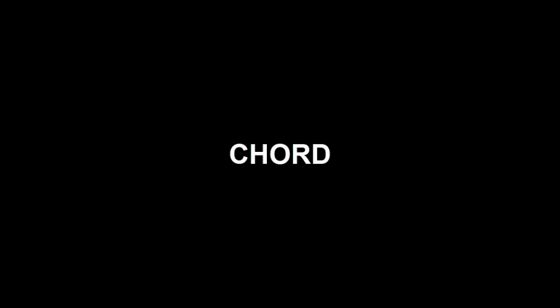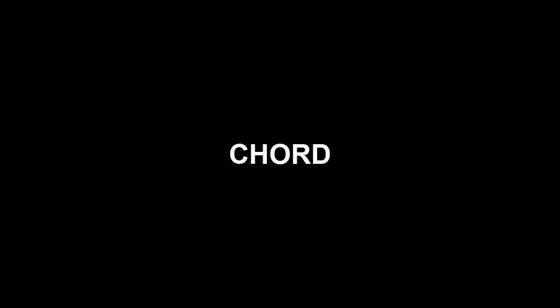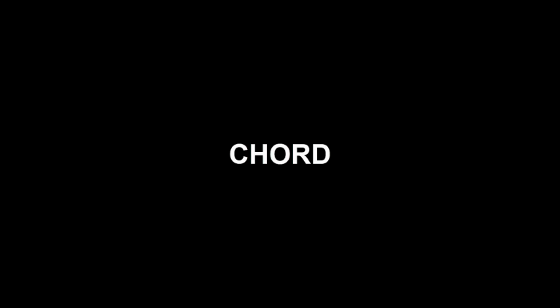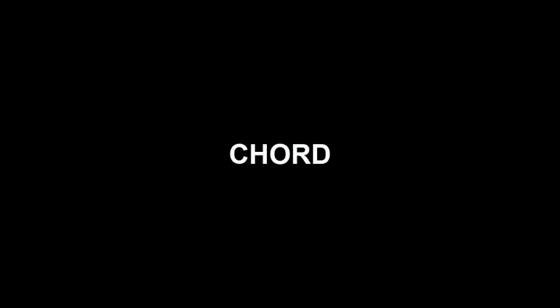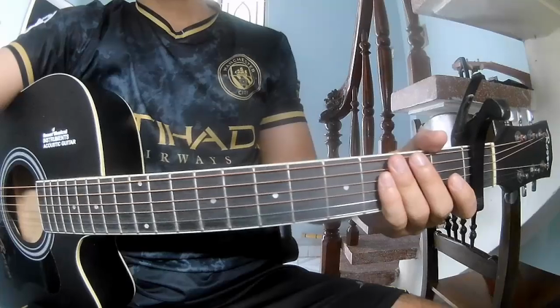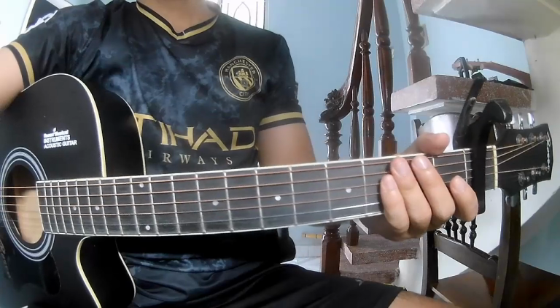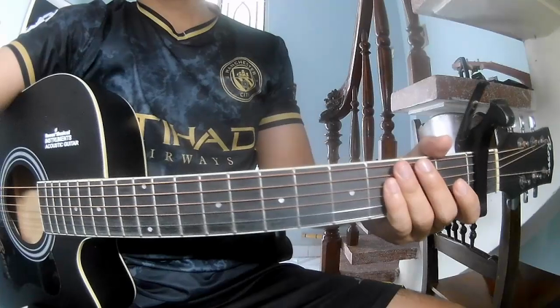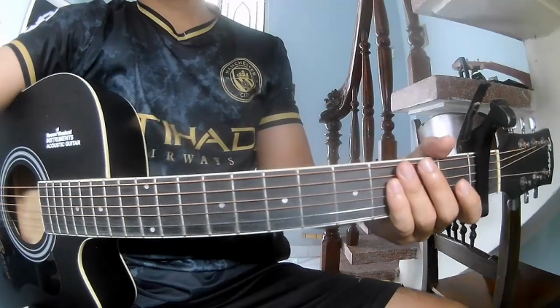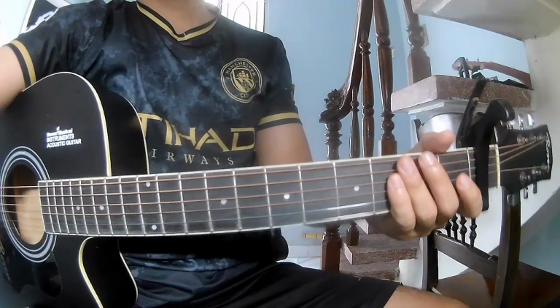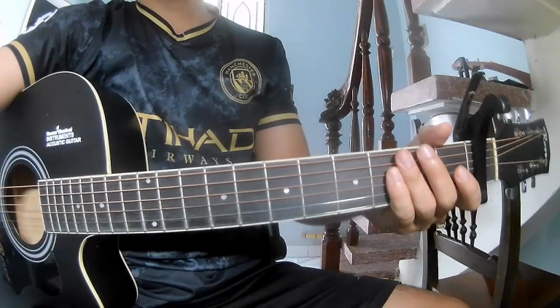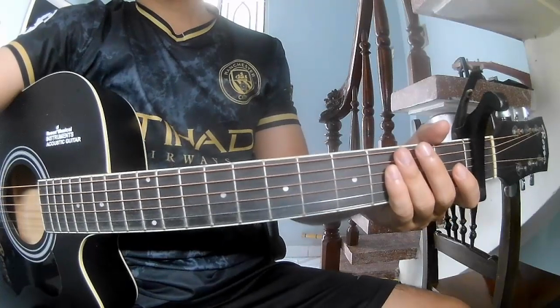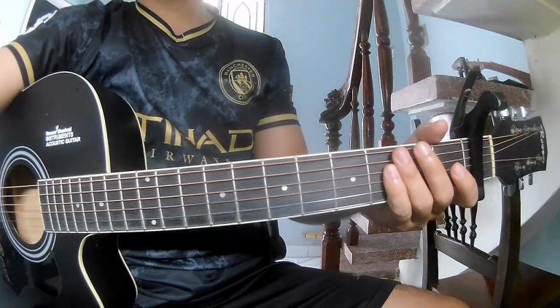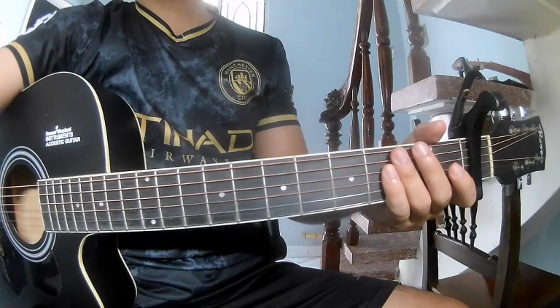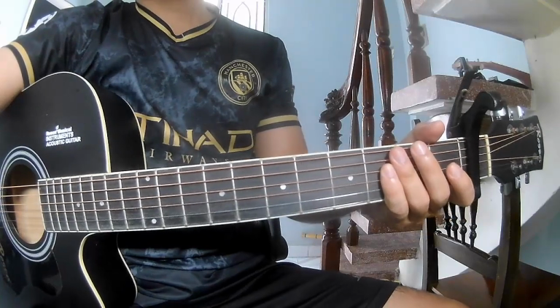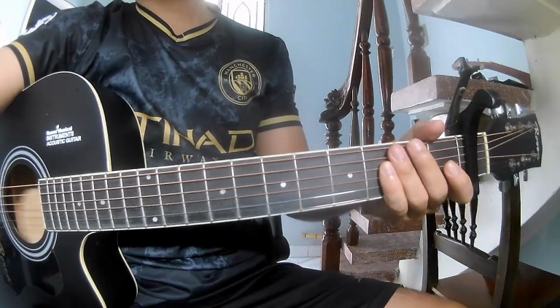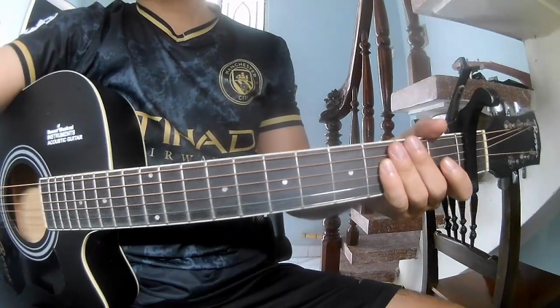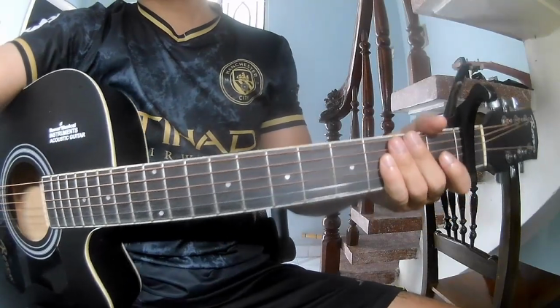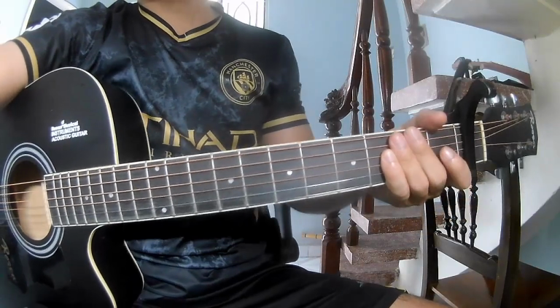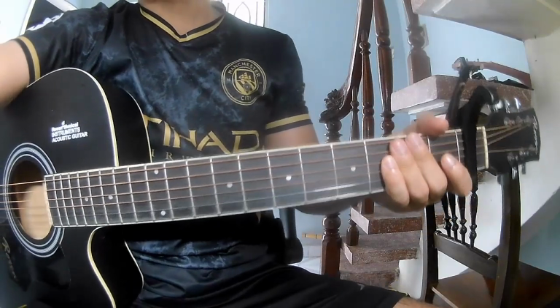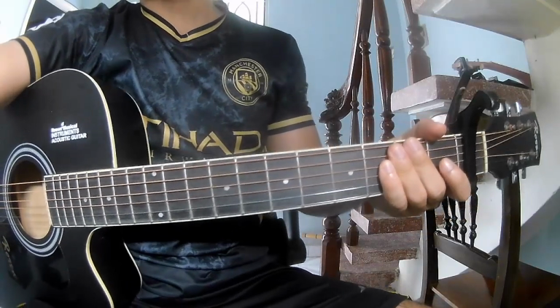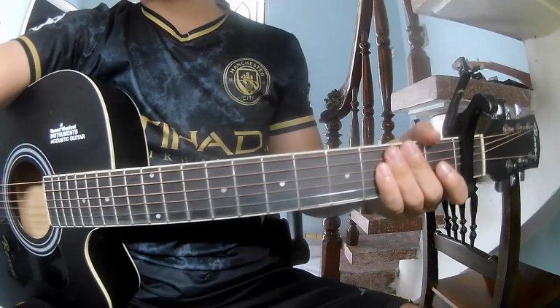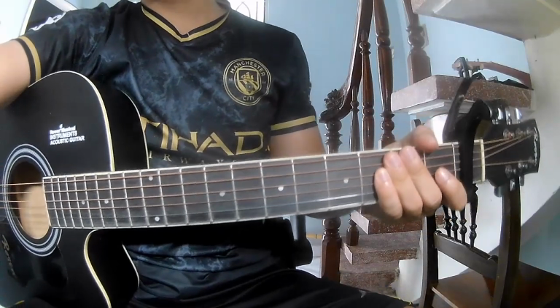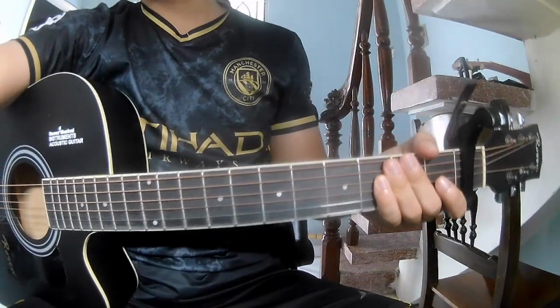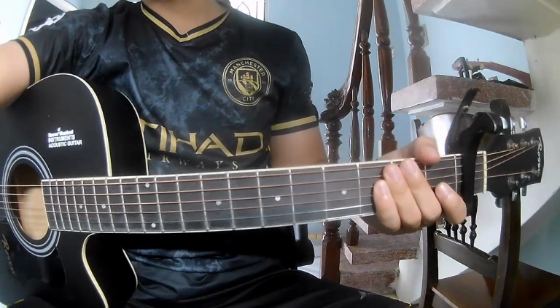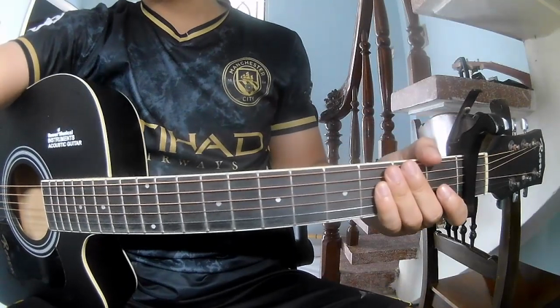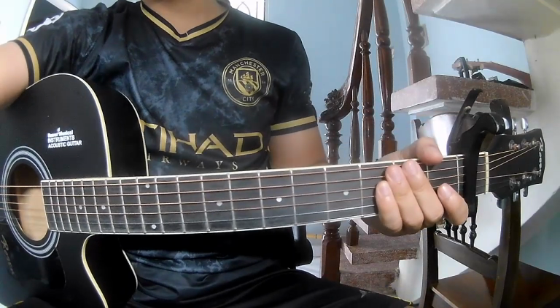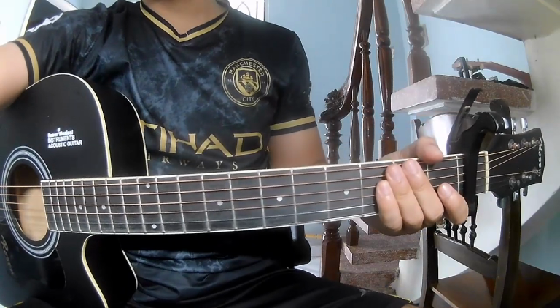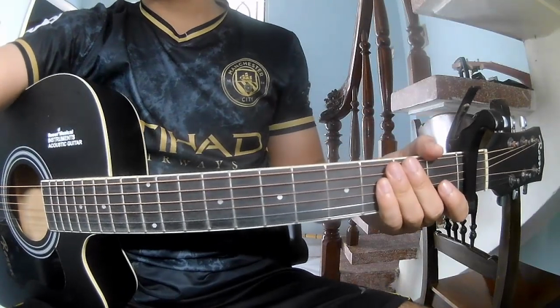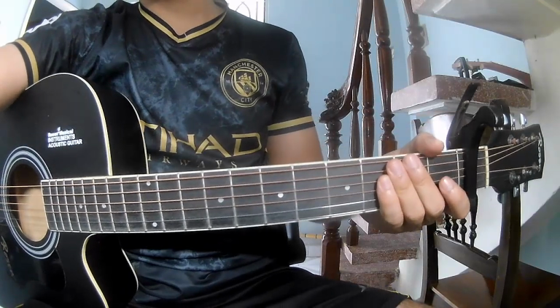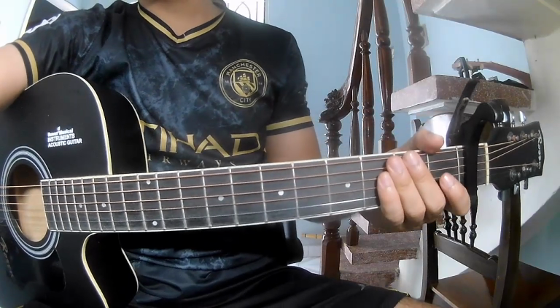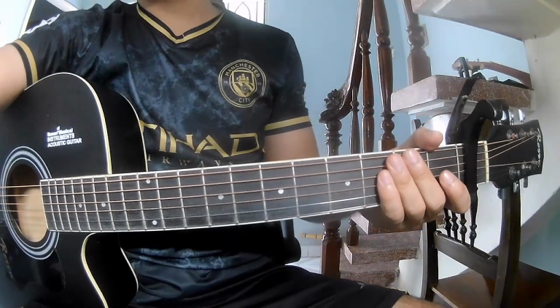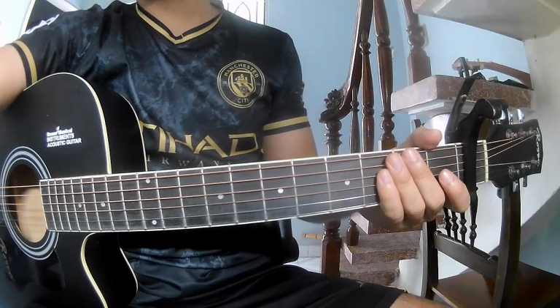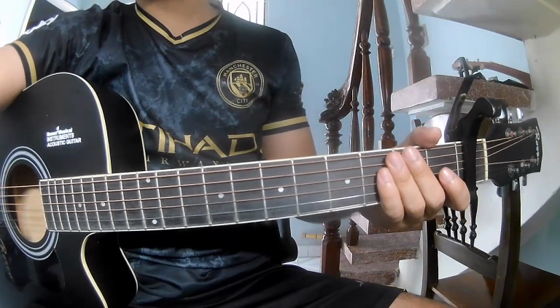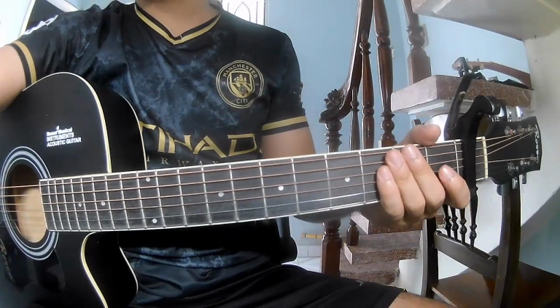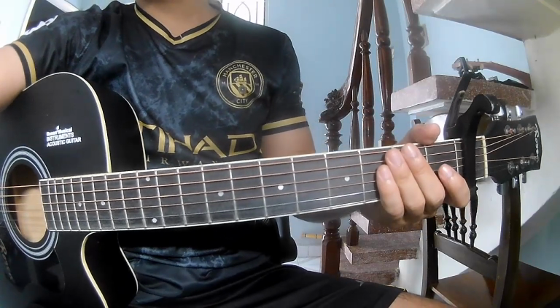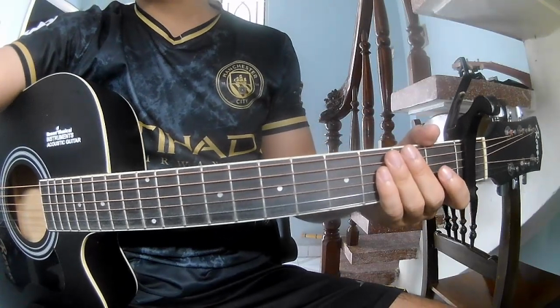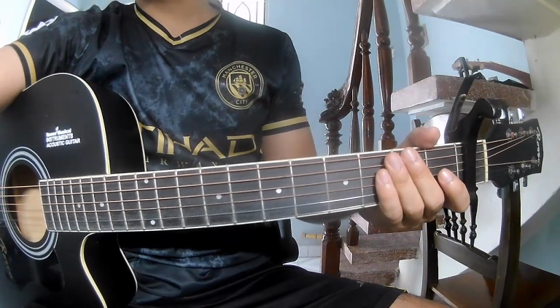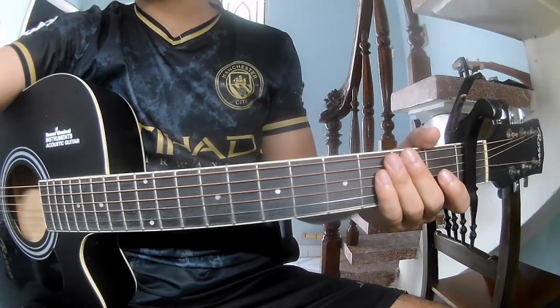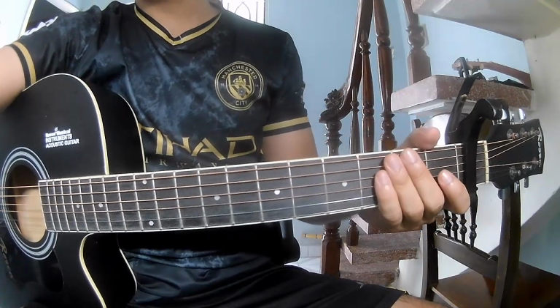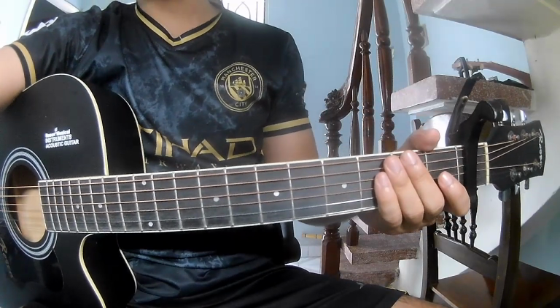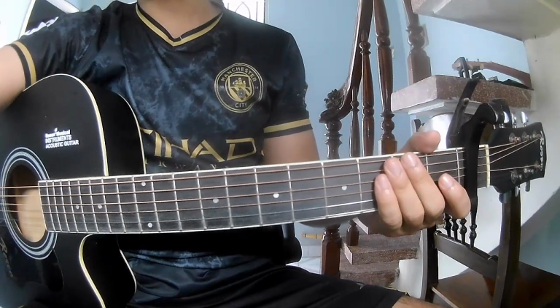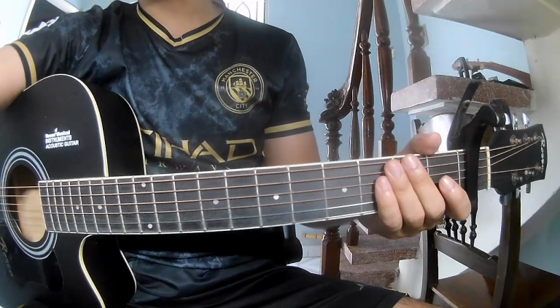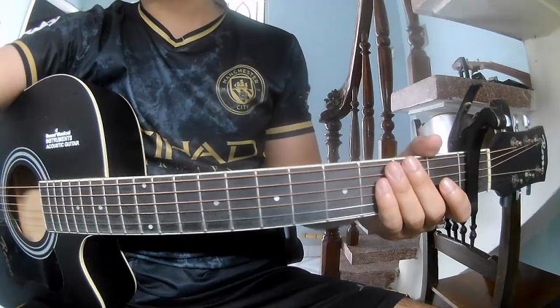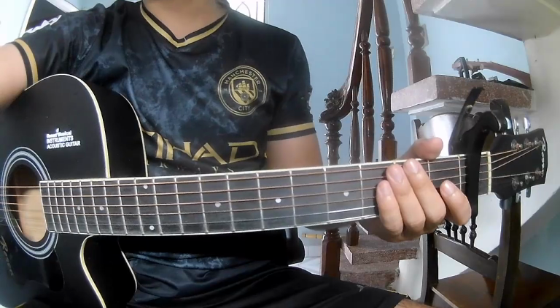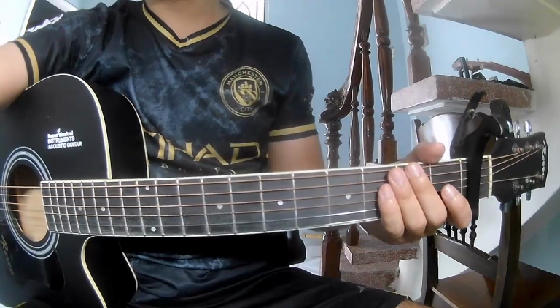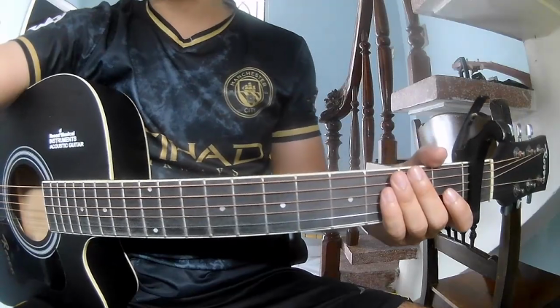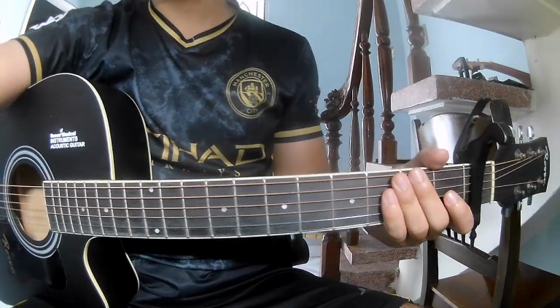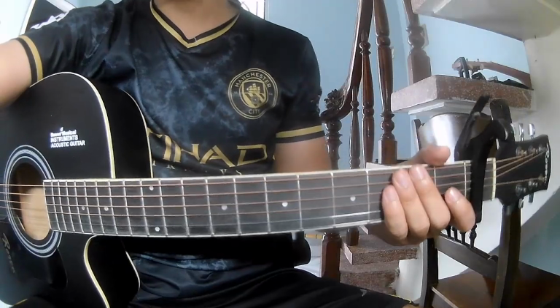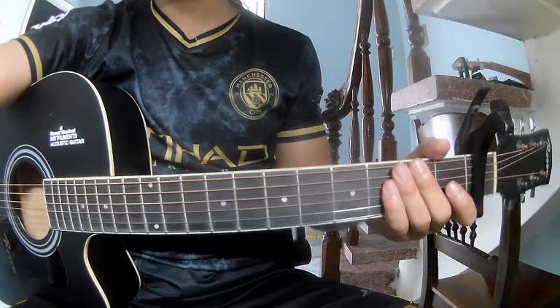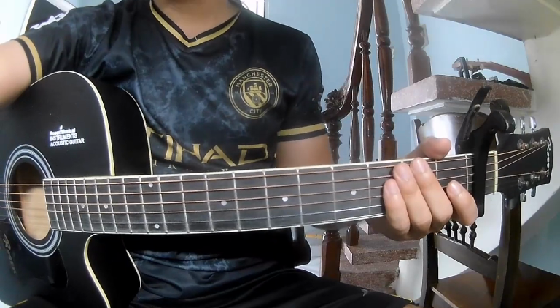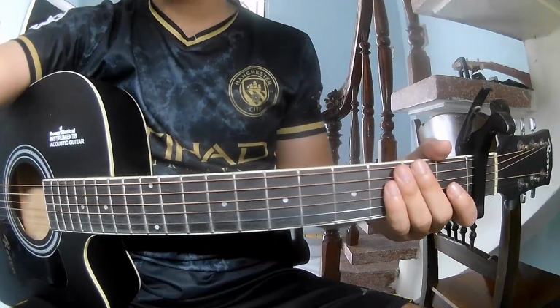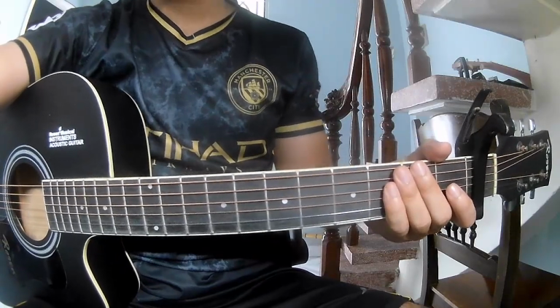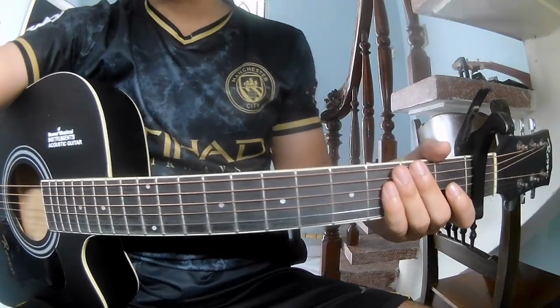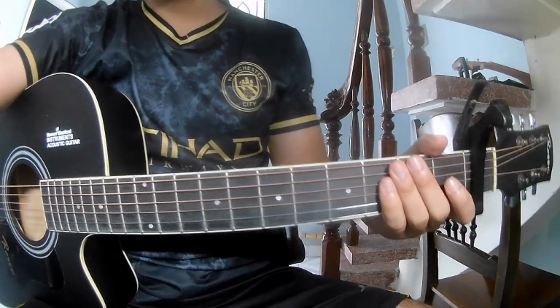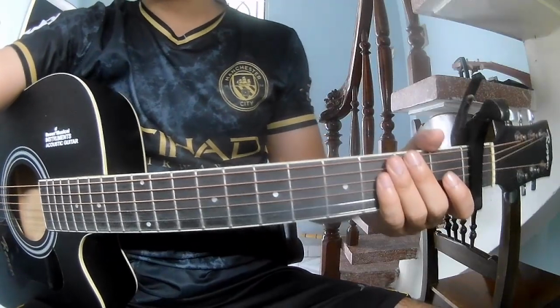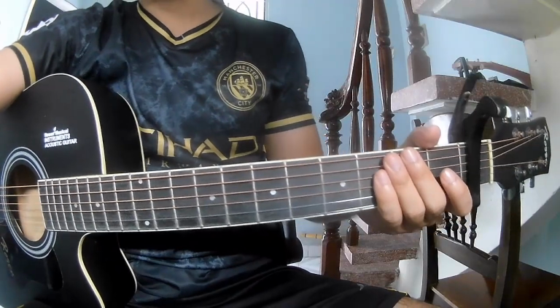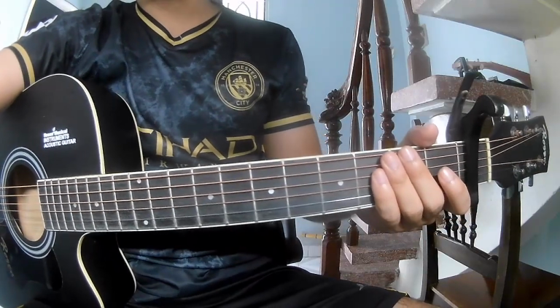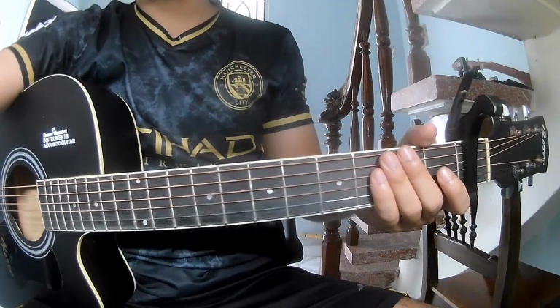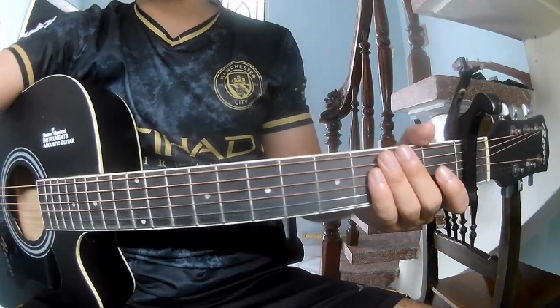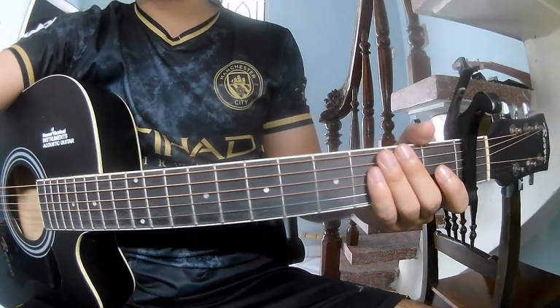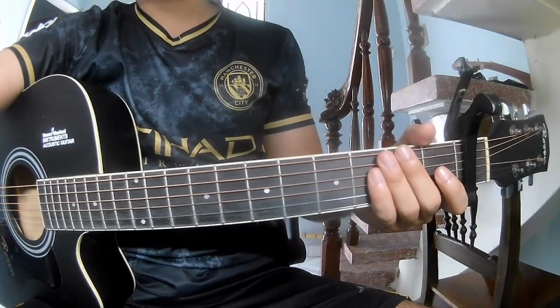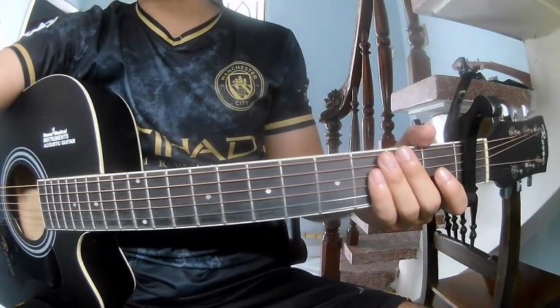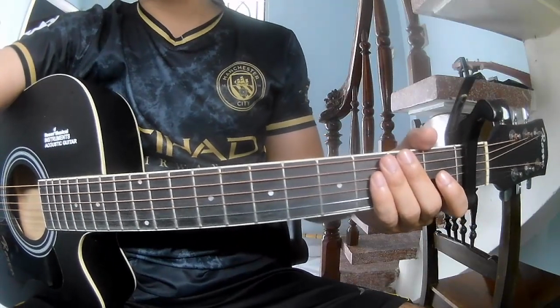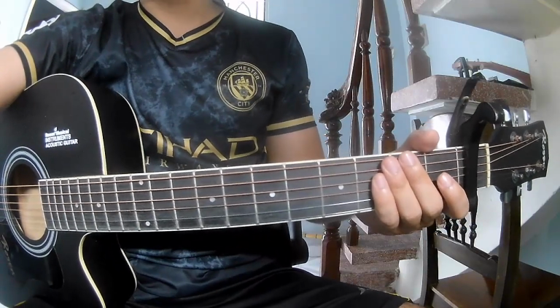Hi everyone, today we'll see how to play guitar. Nothing, by Rachel Zasler.